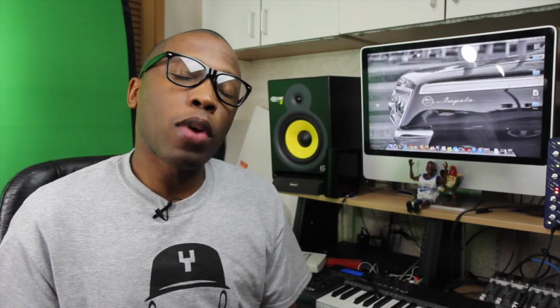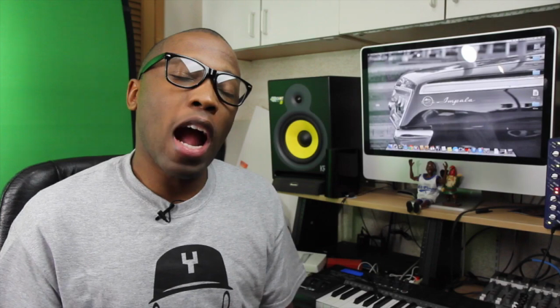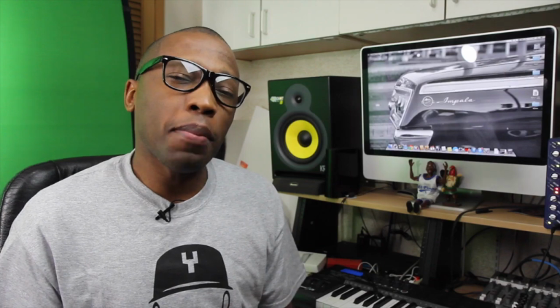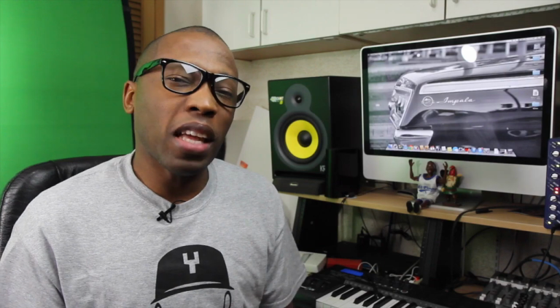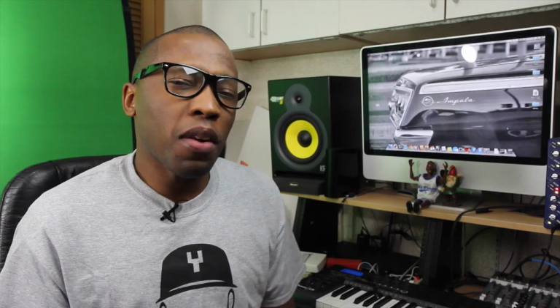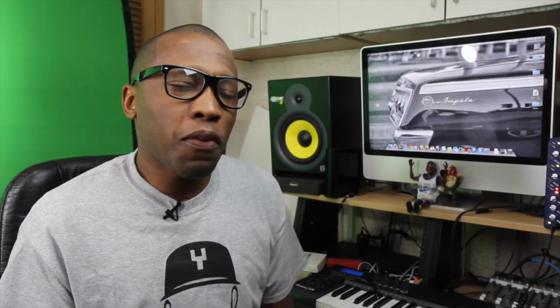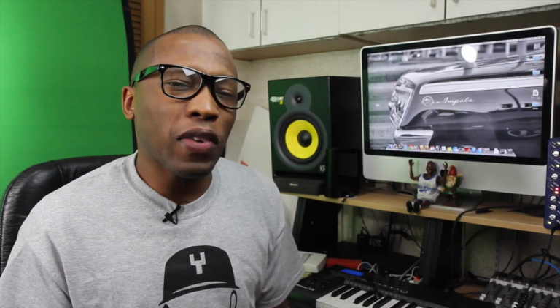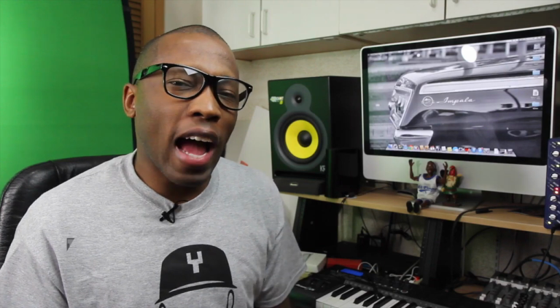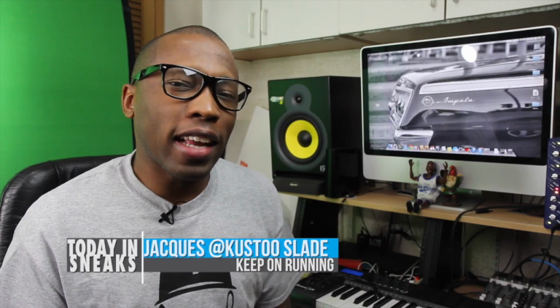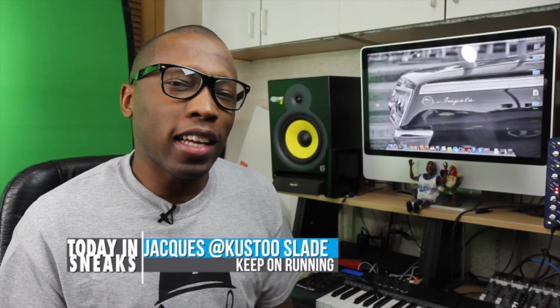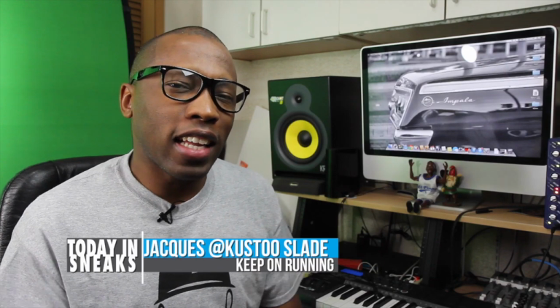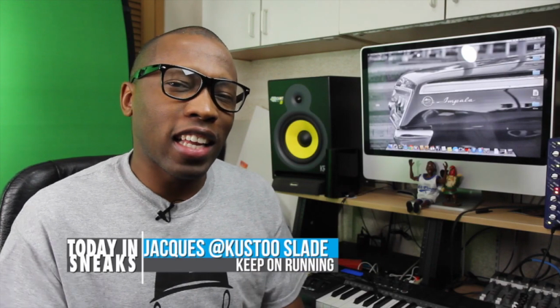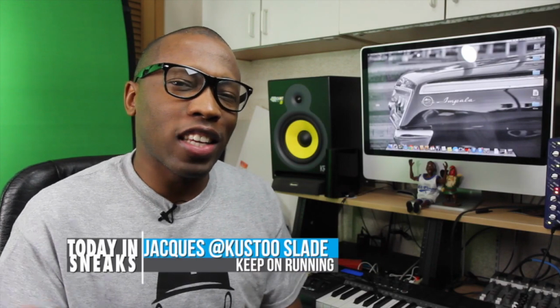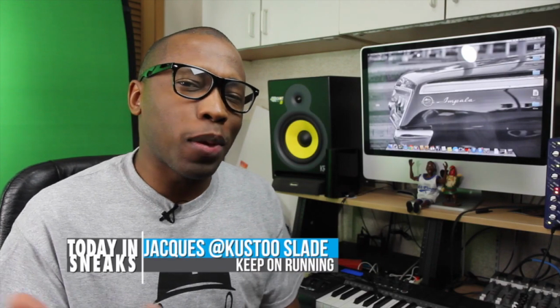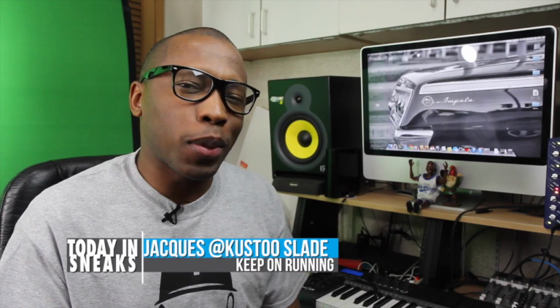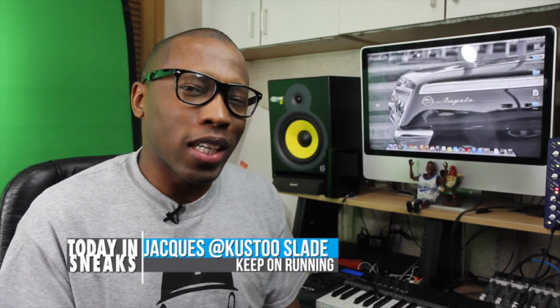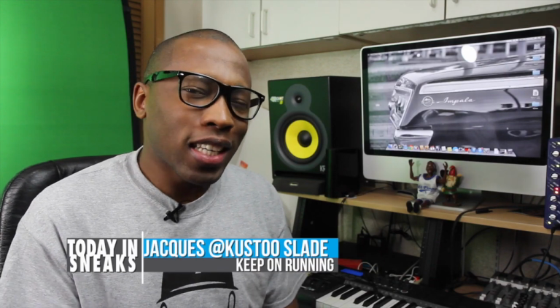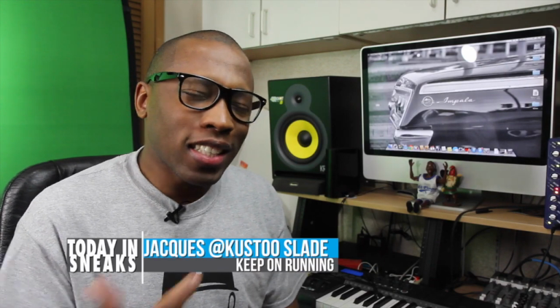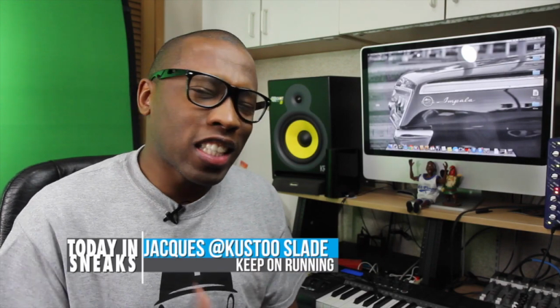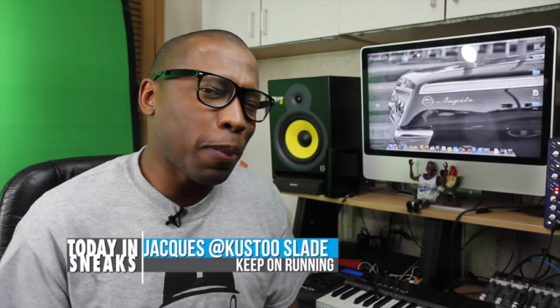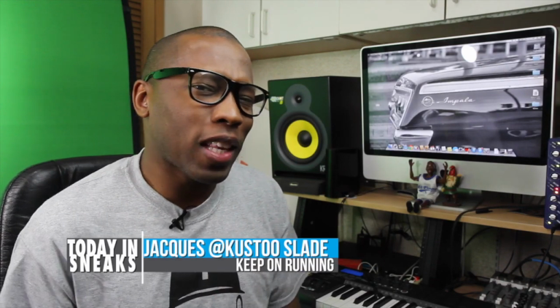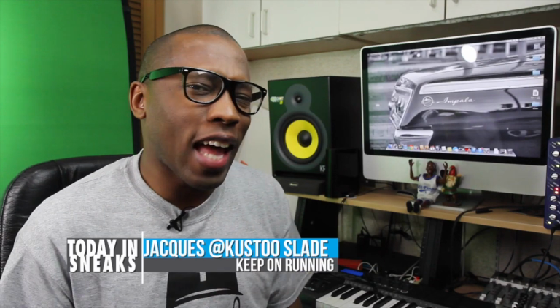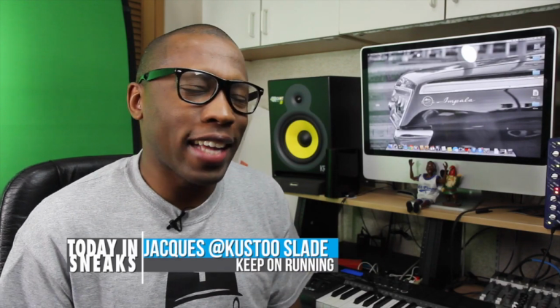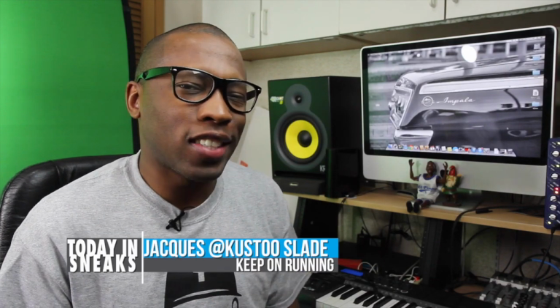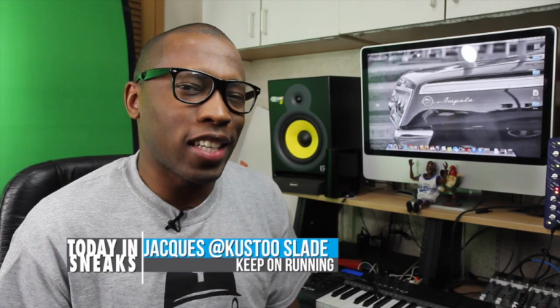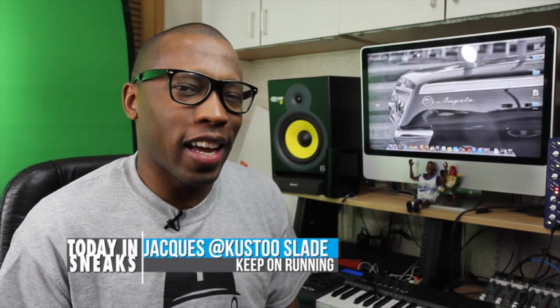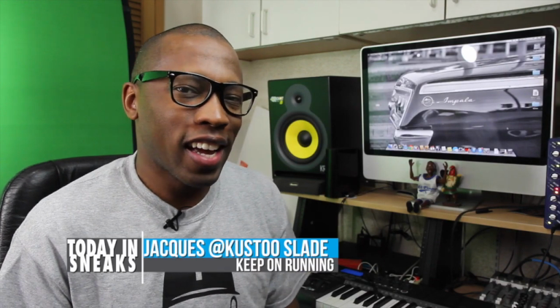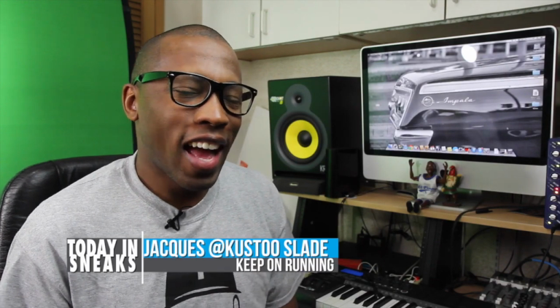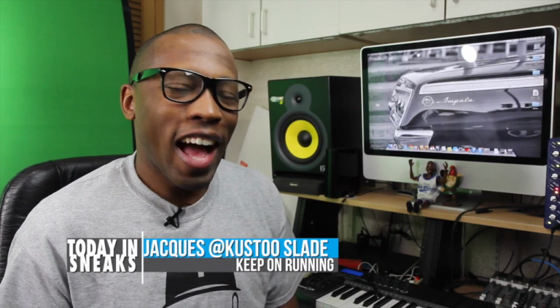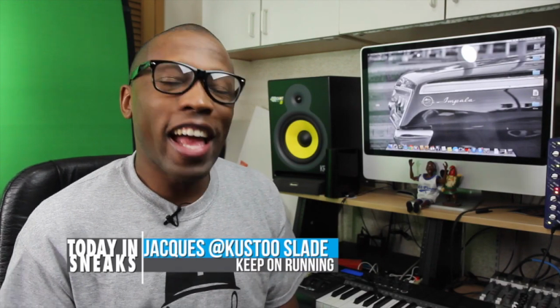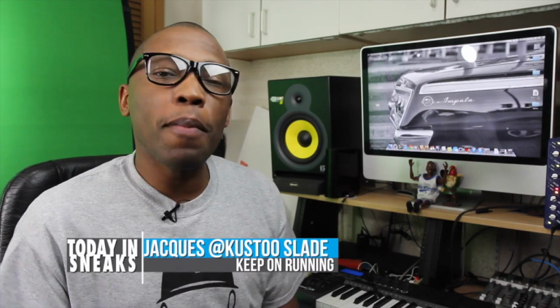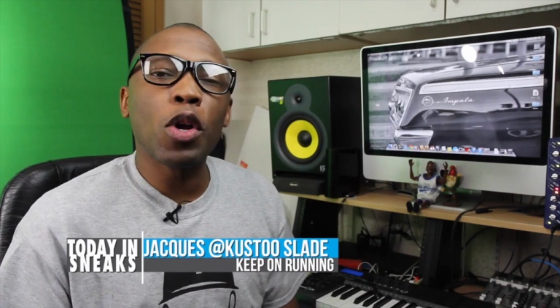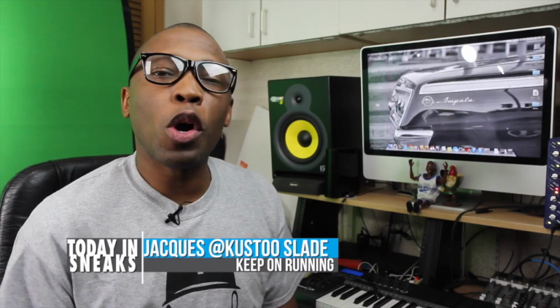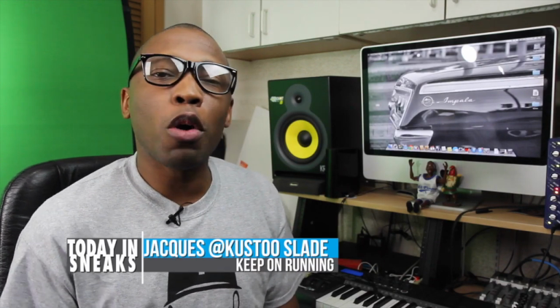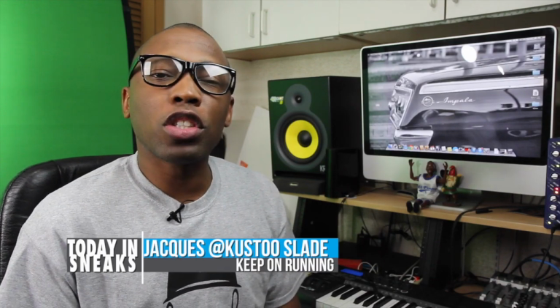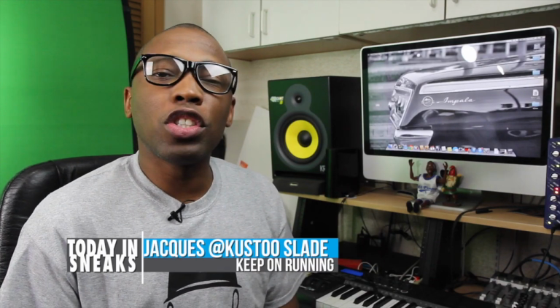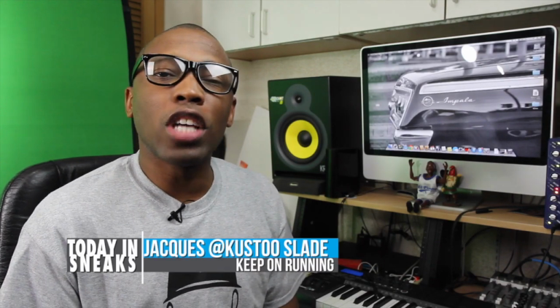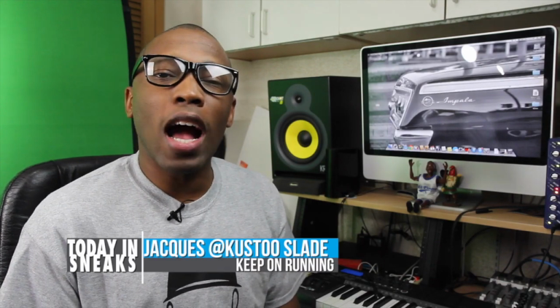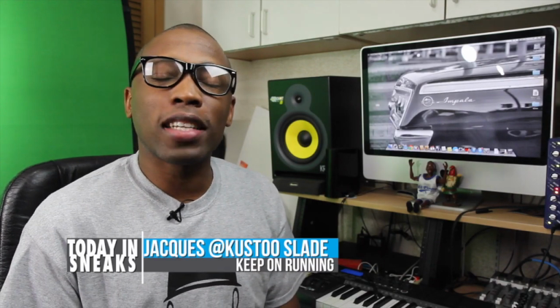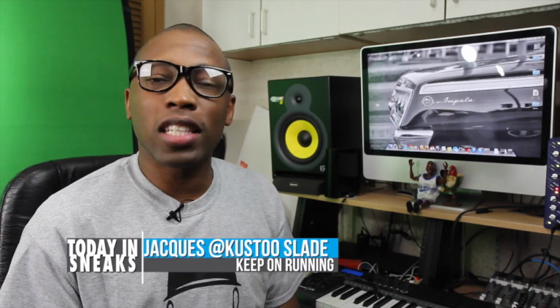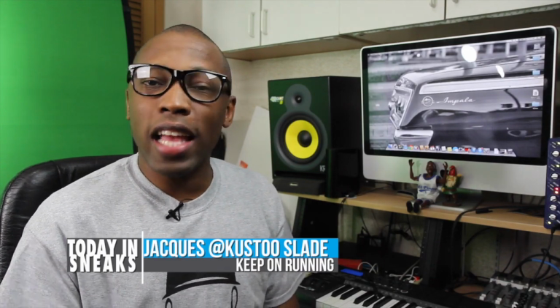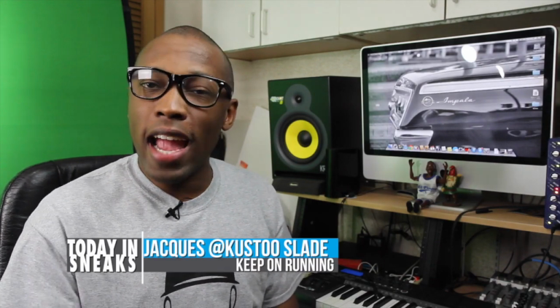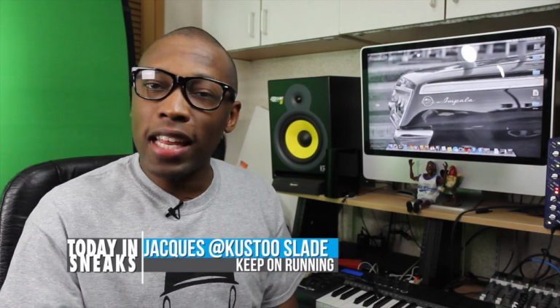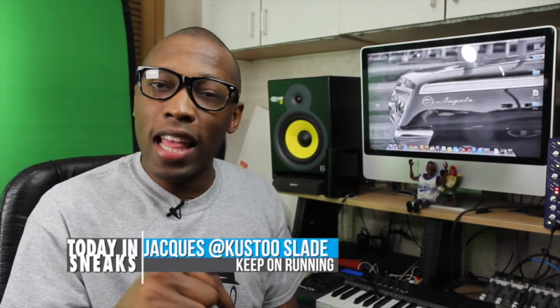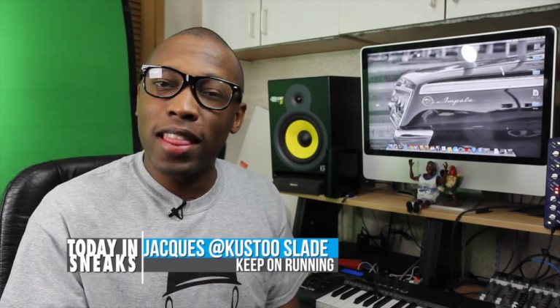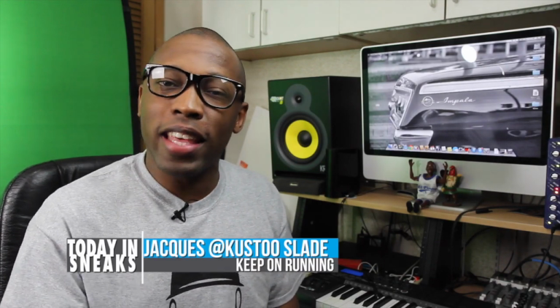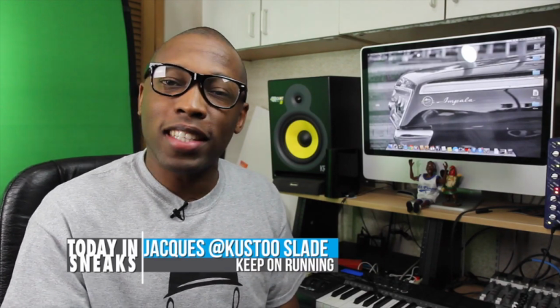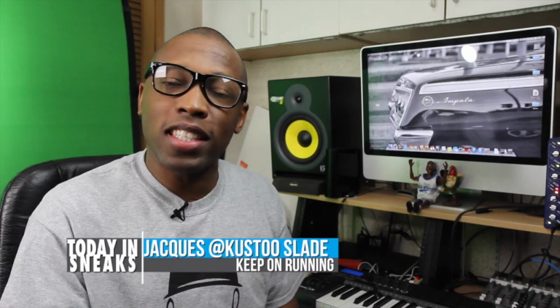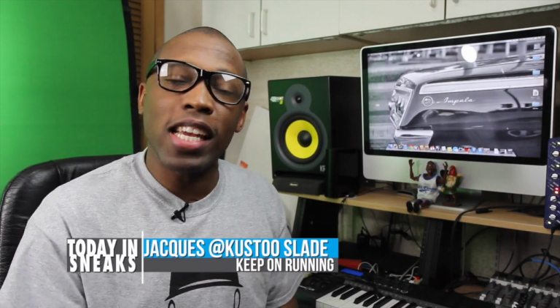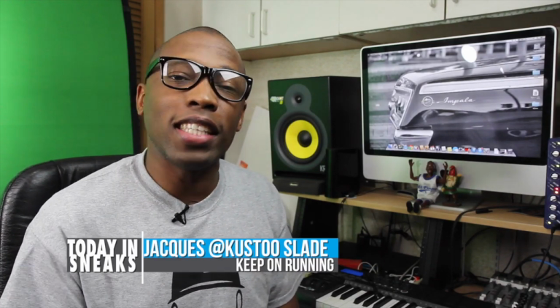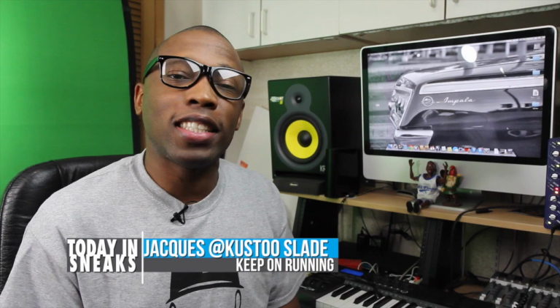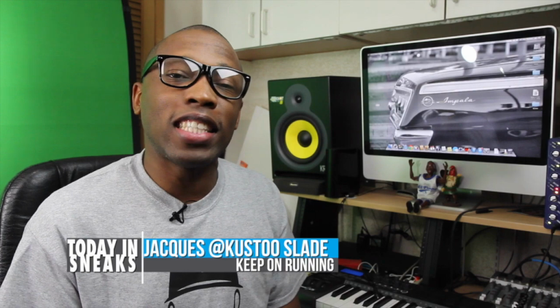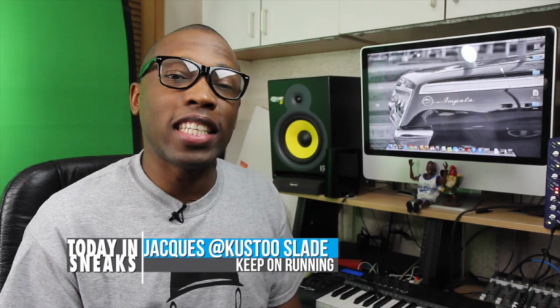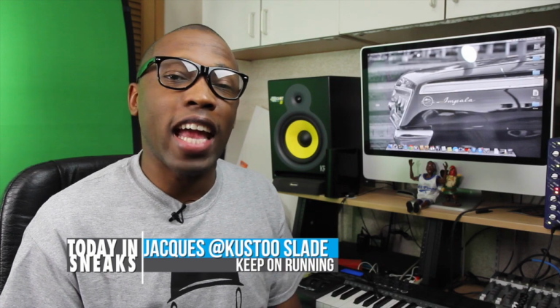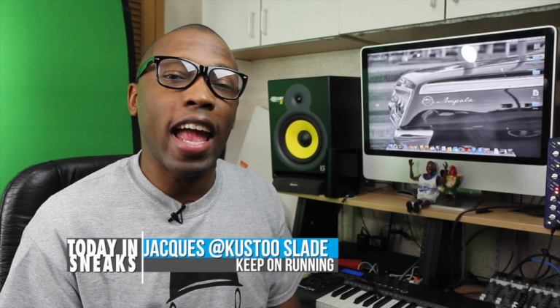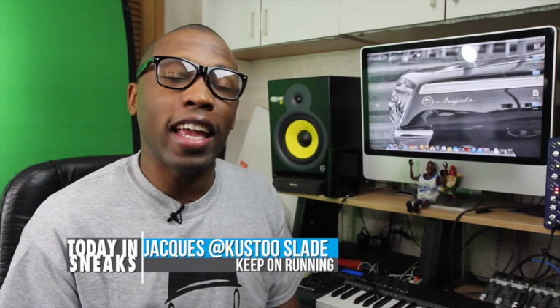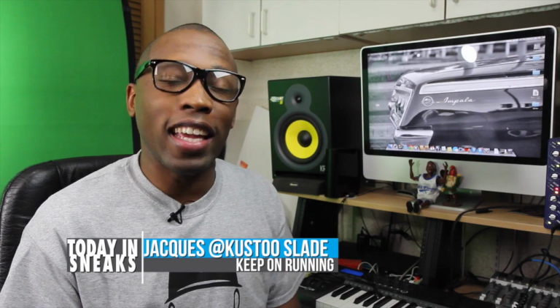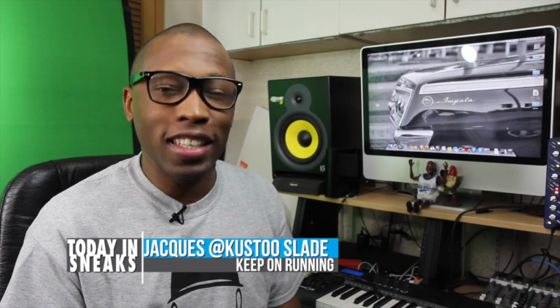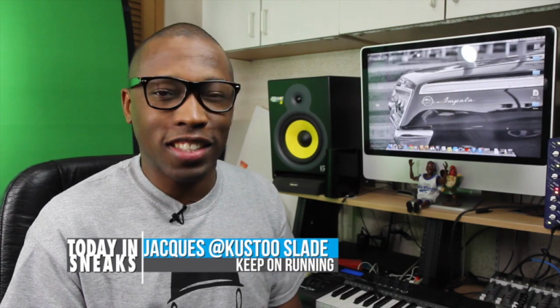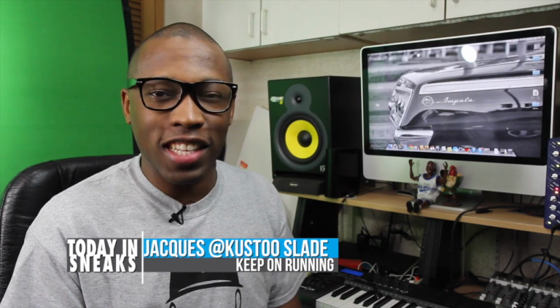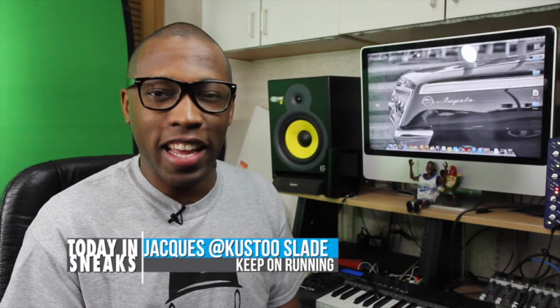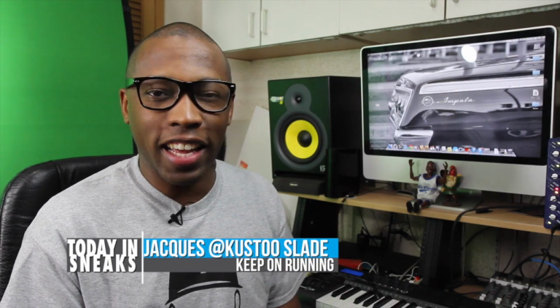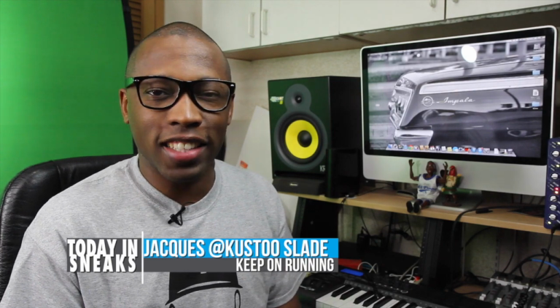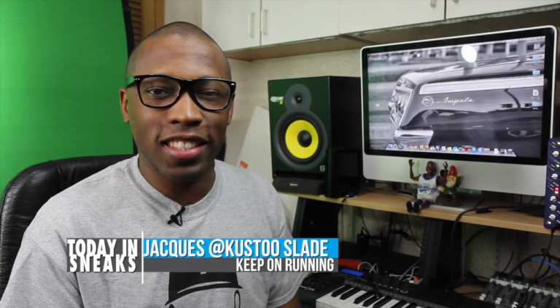Prime Knit, Flyknit, and Liberty. Let's keep it light today. I am your host Jacques Slade and this is Today in Sneaks.